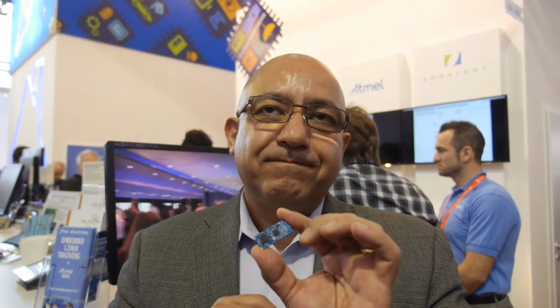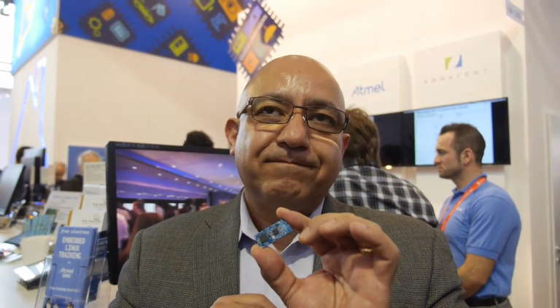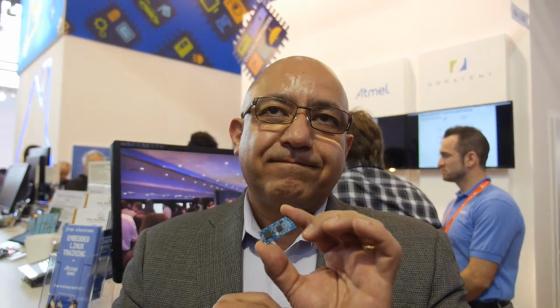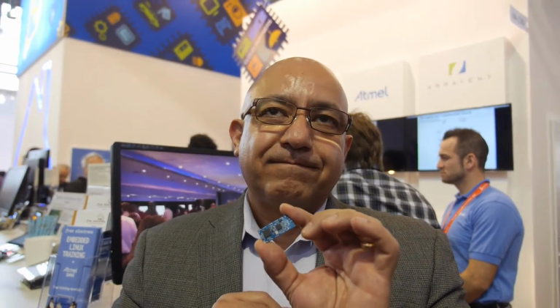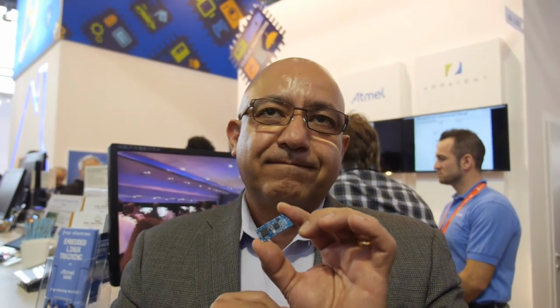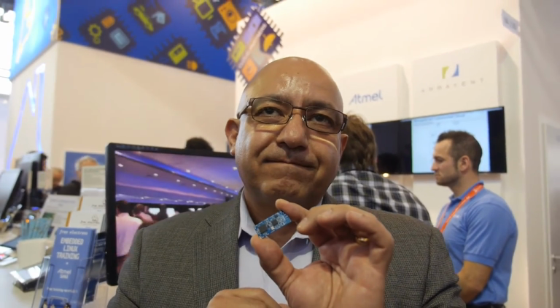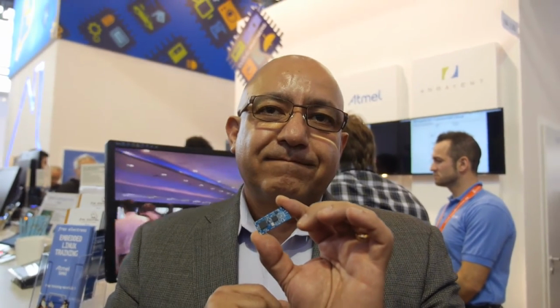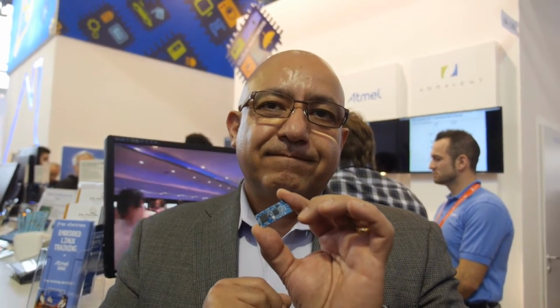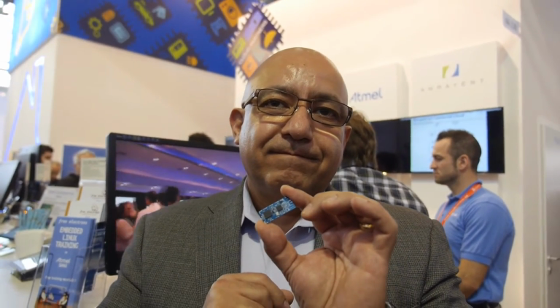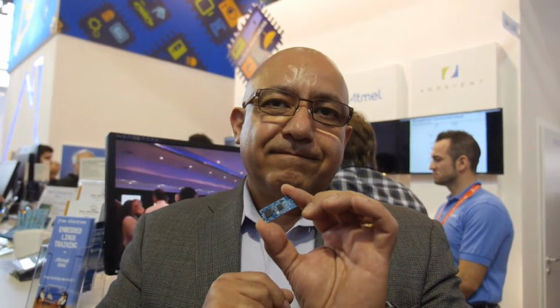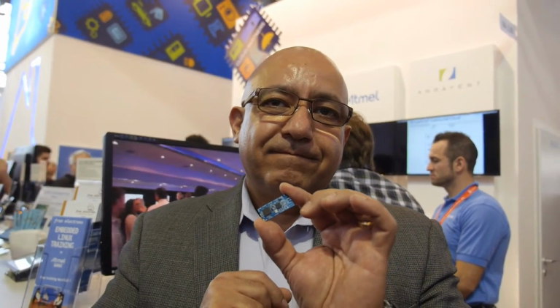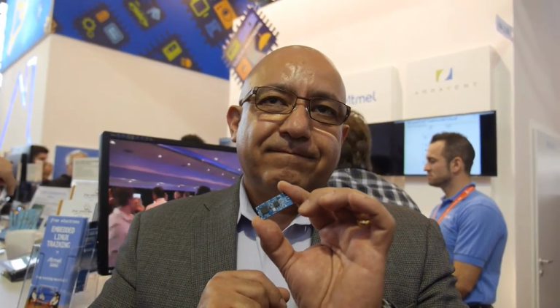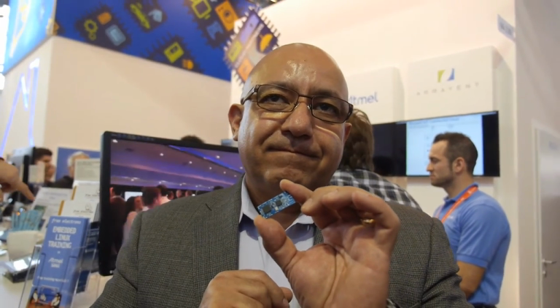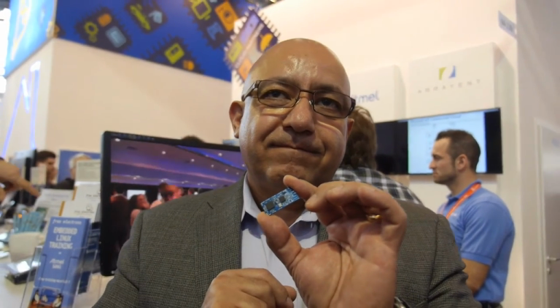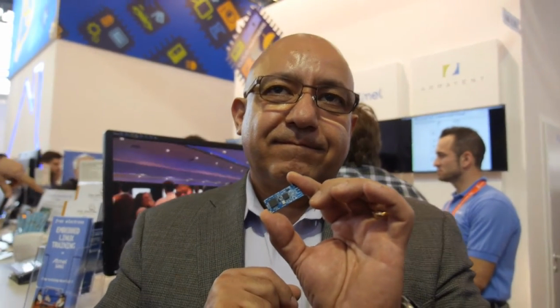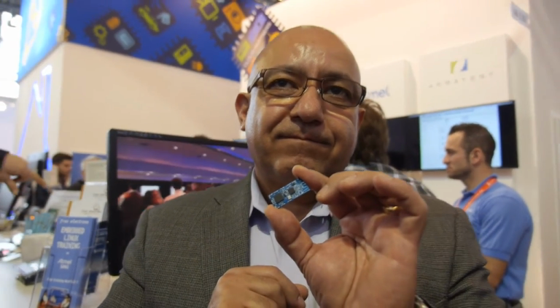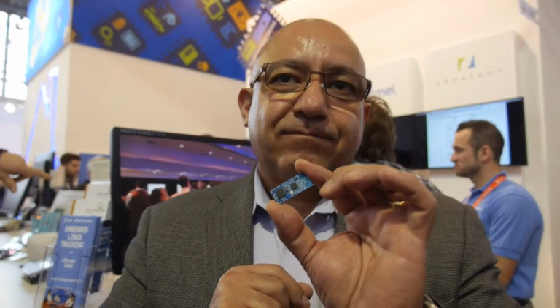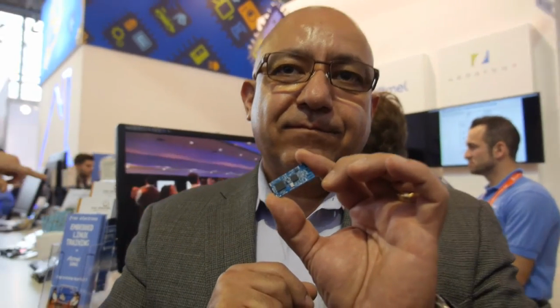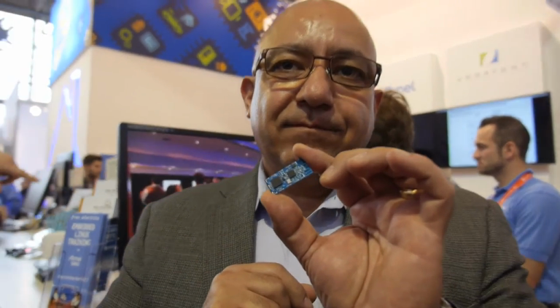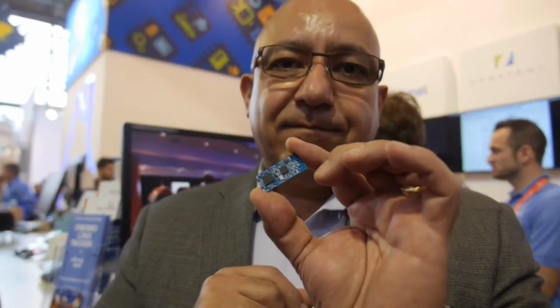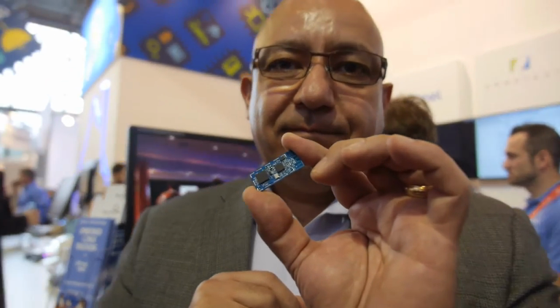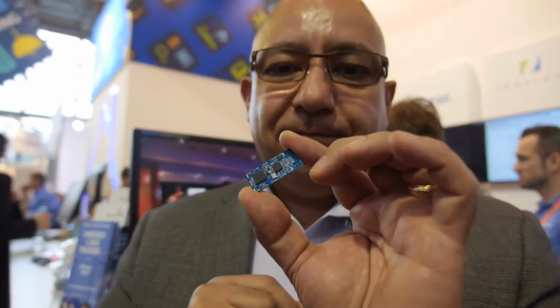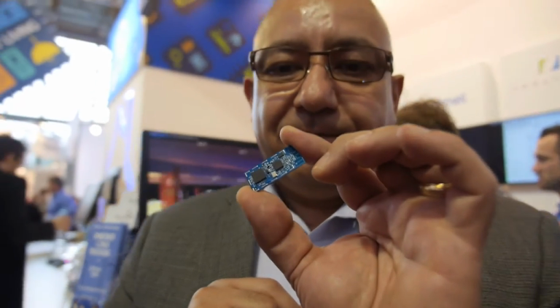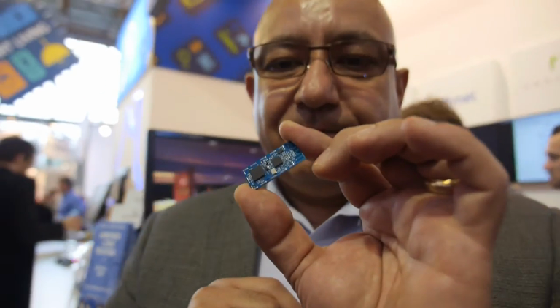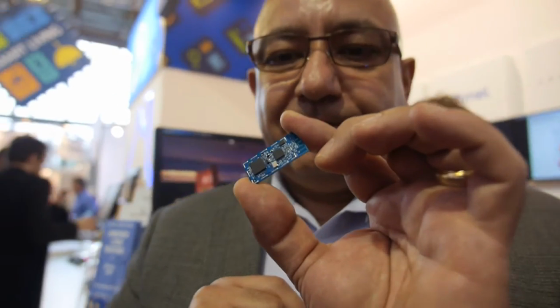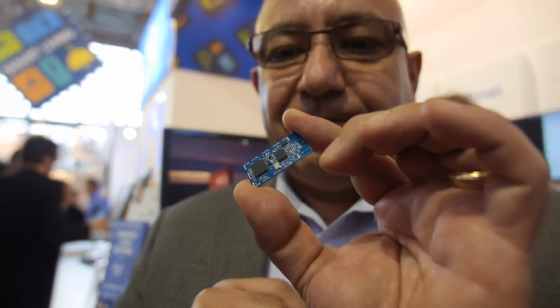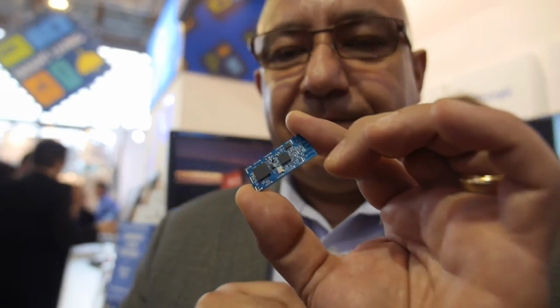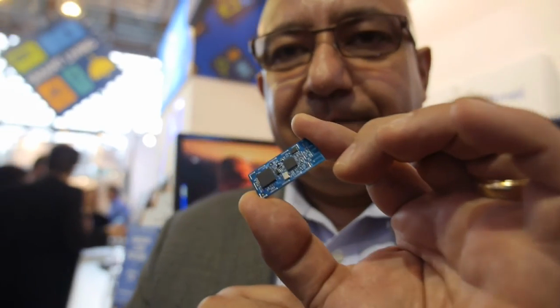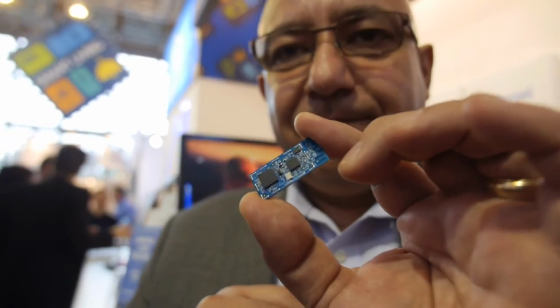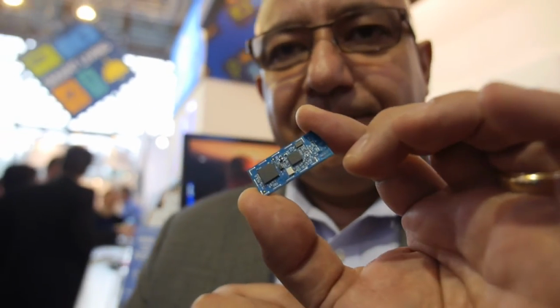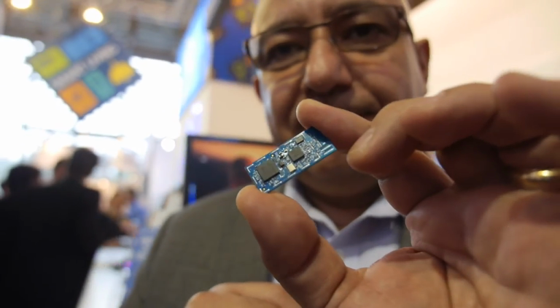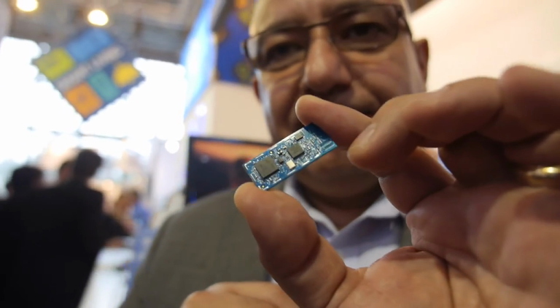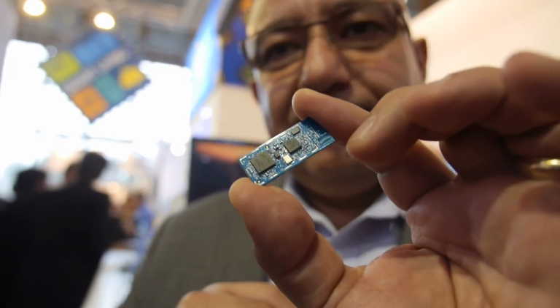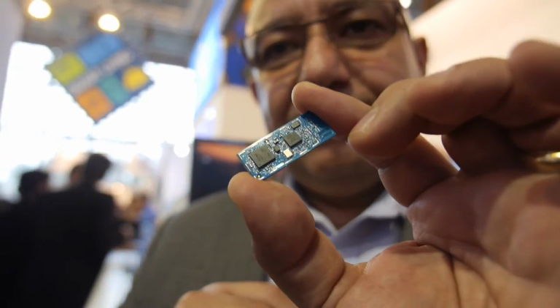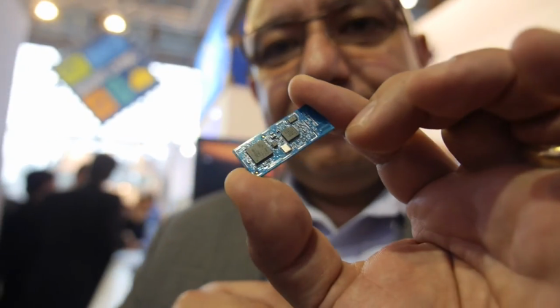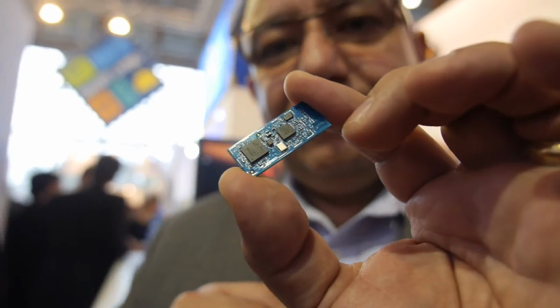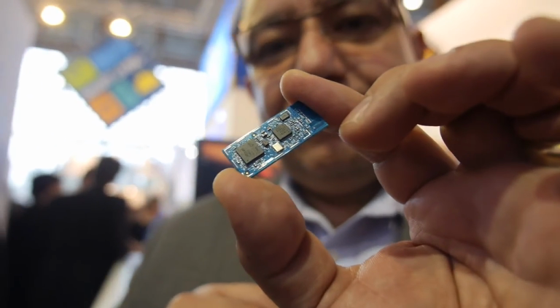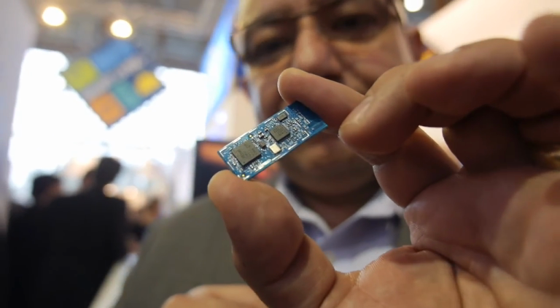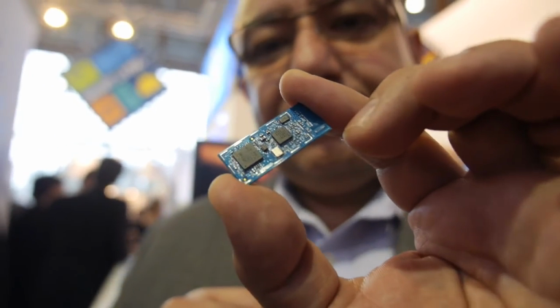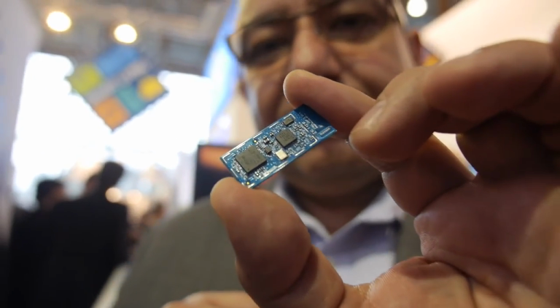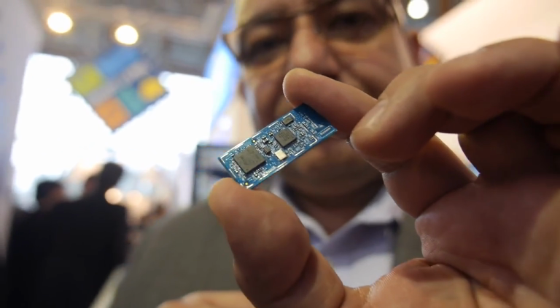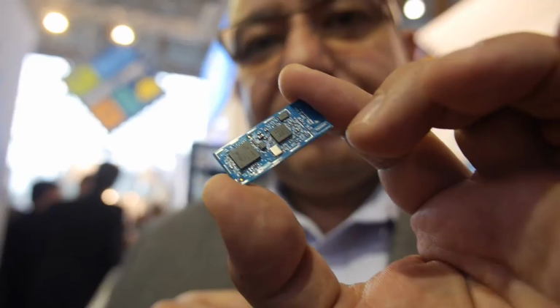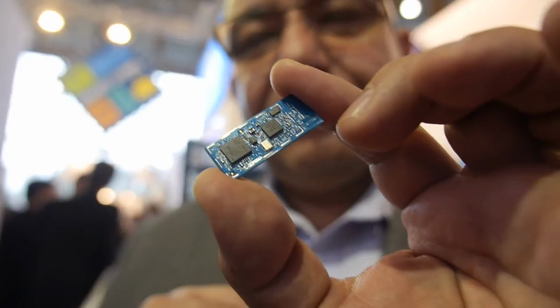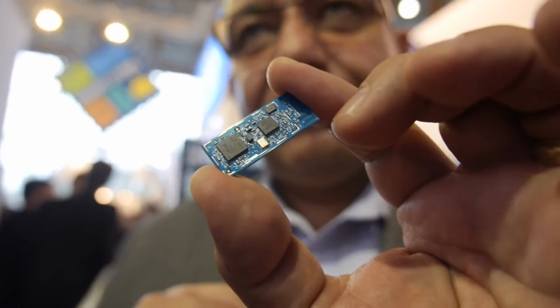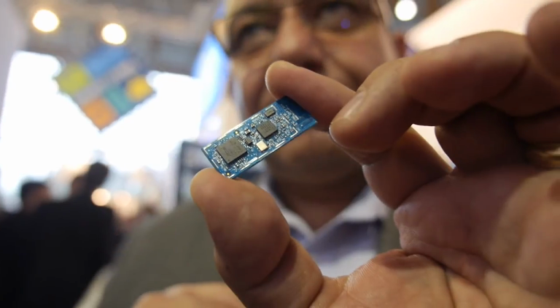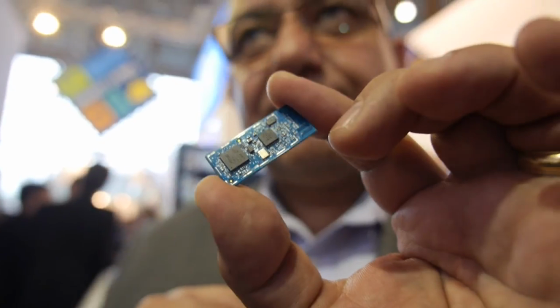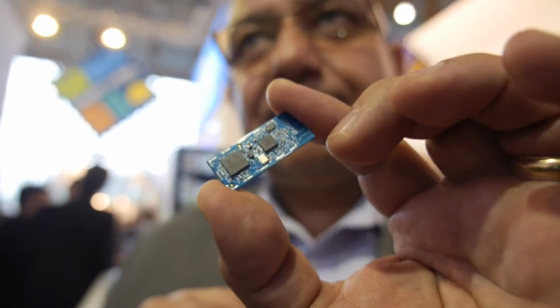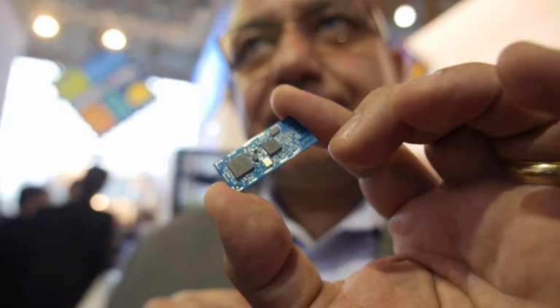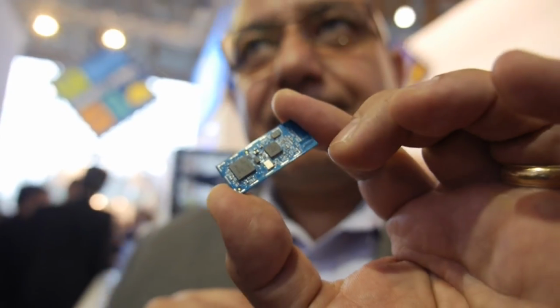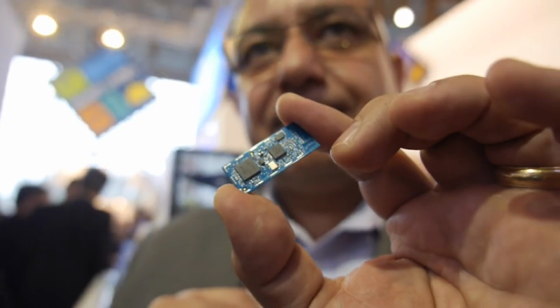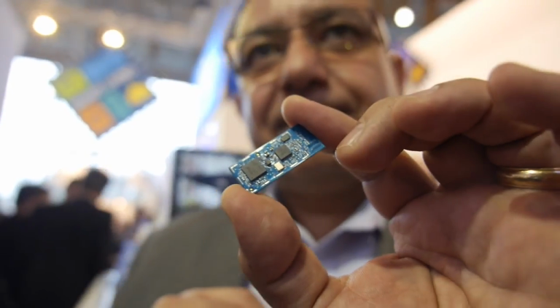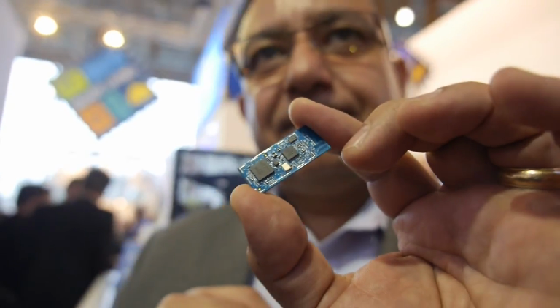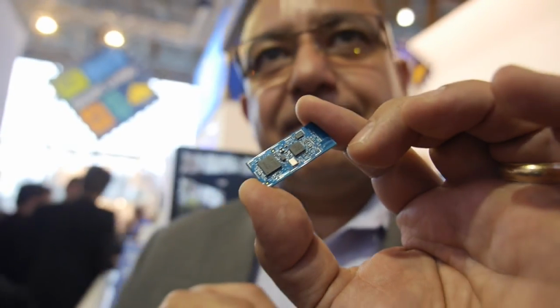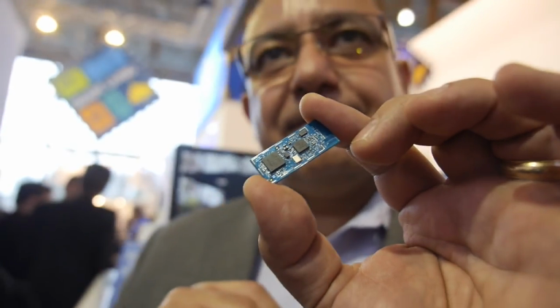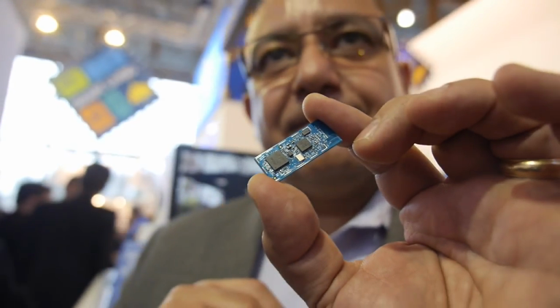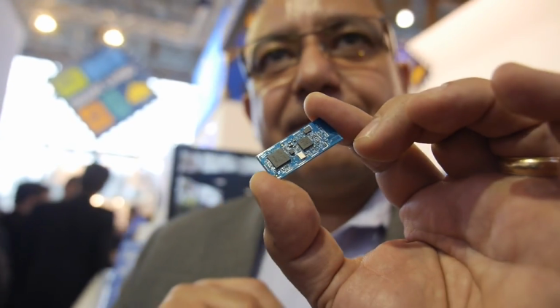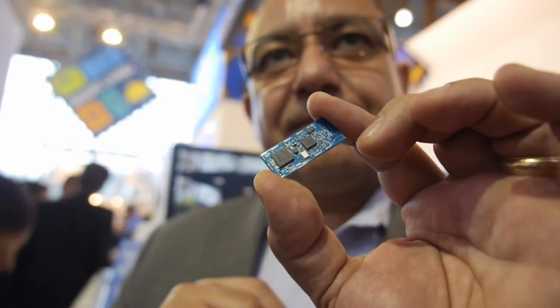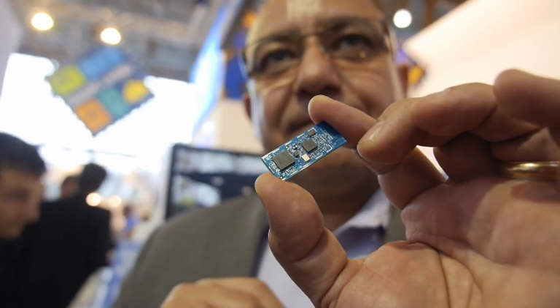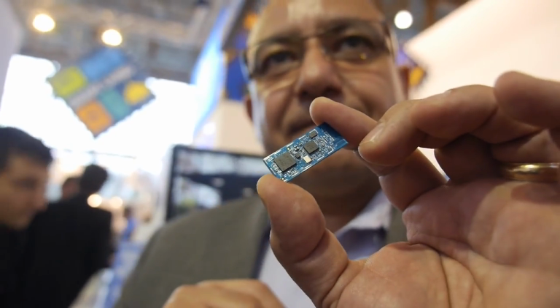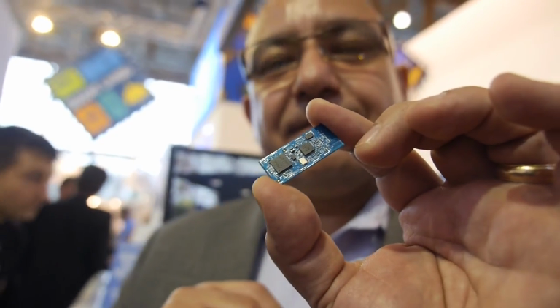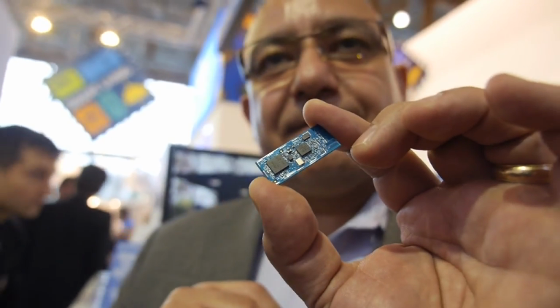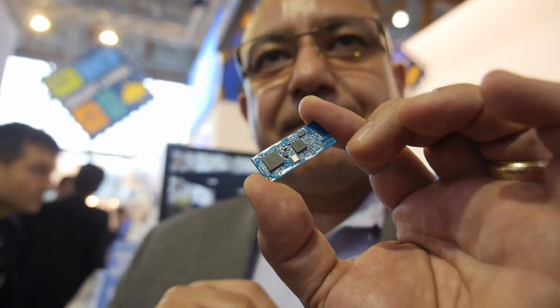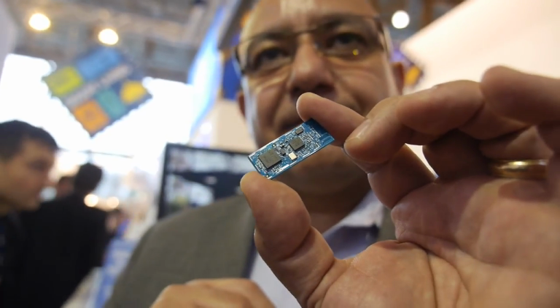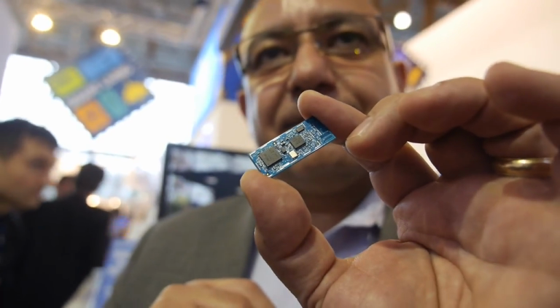All right, so there it is — the world's lowest power Wi-Fi.